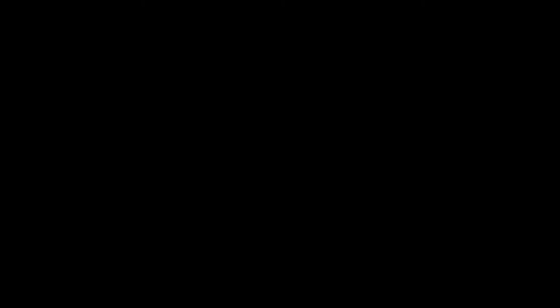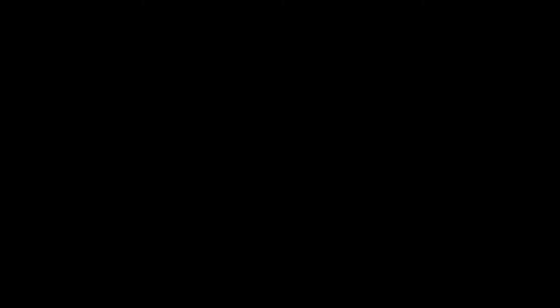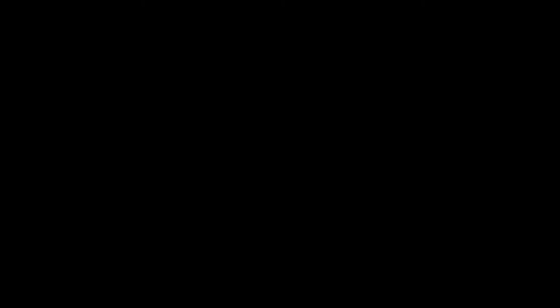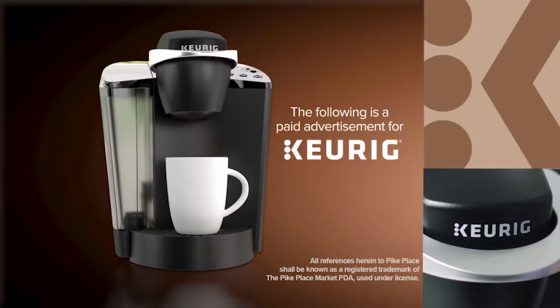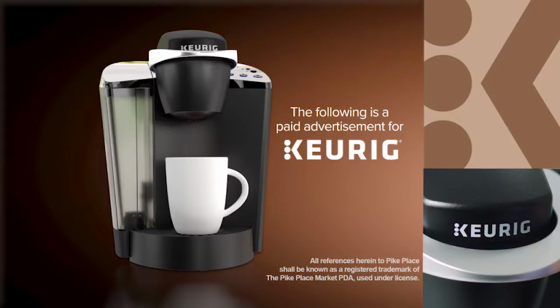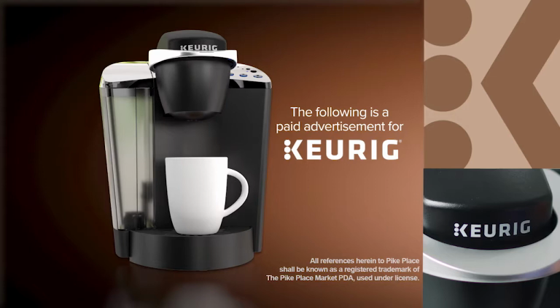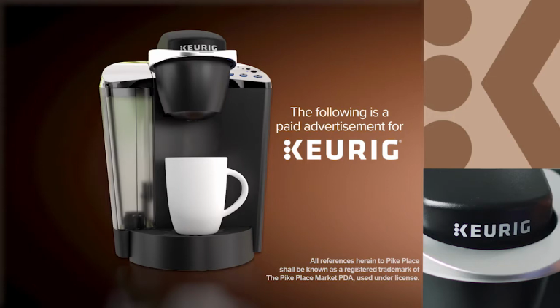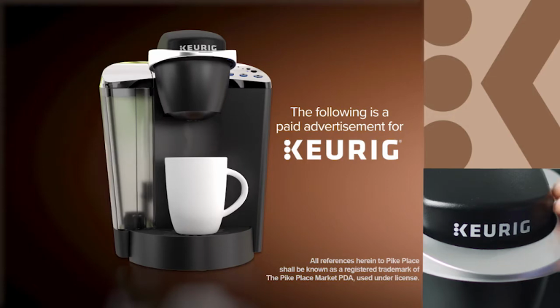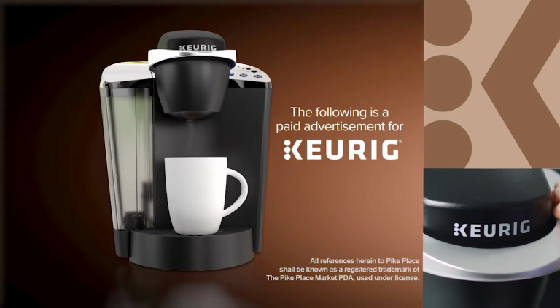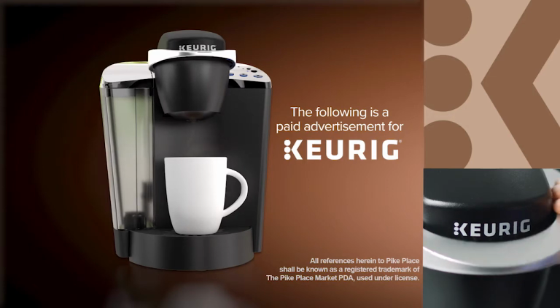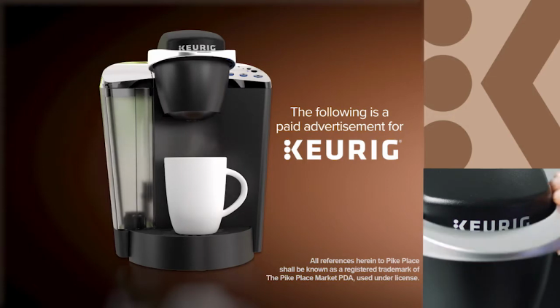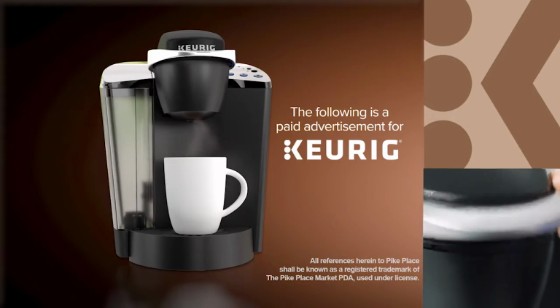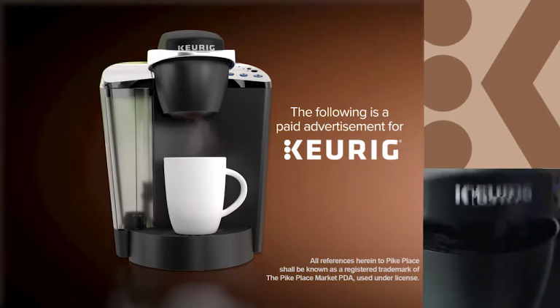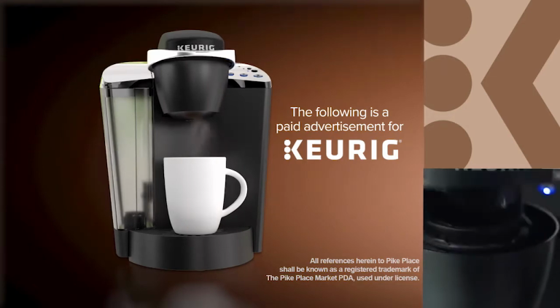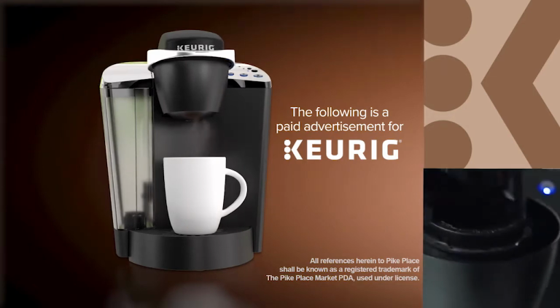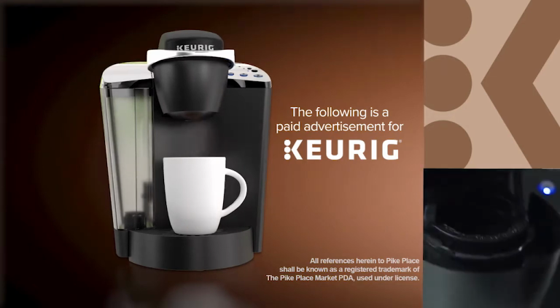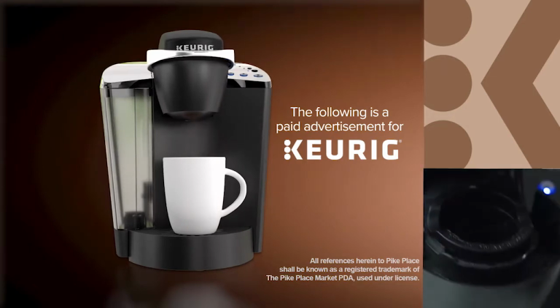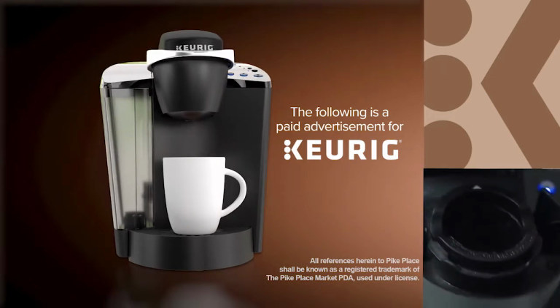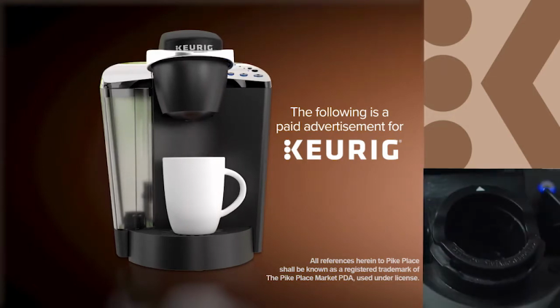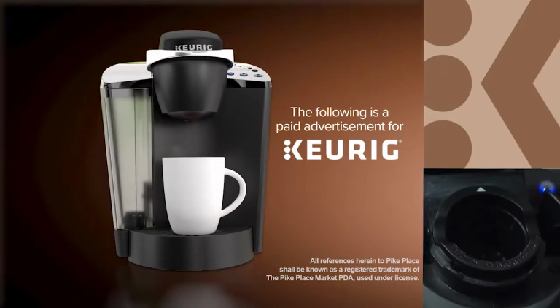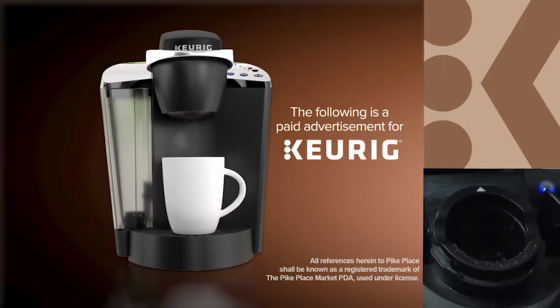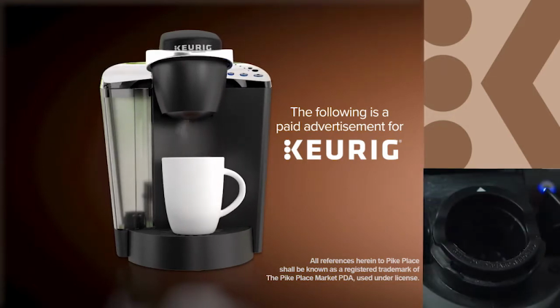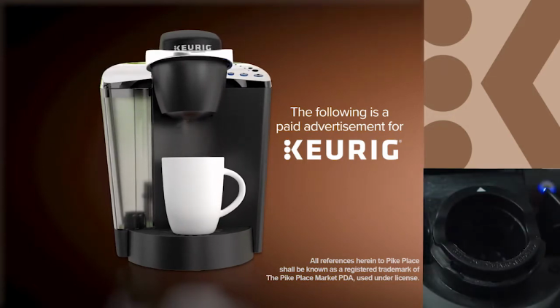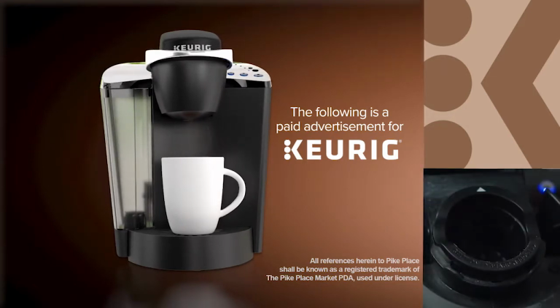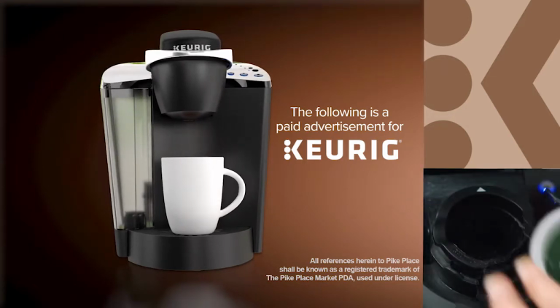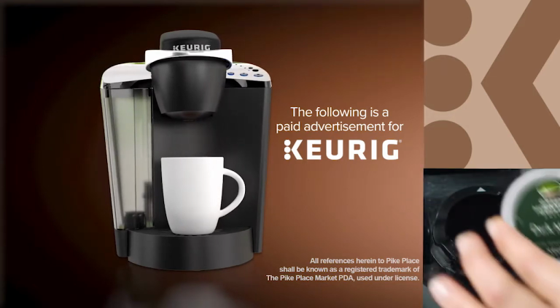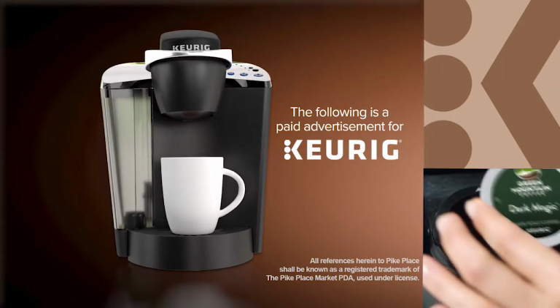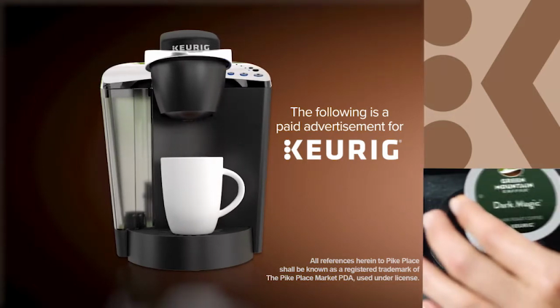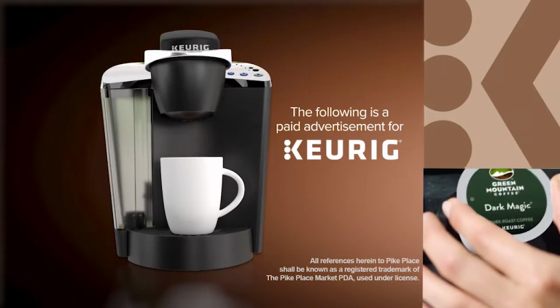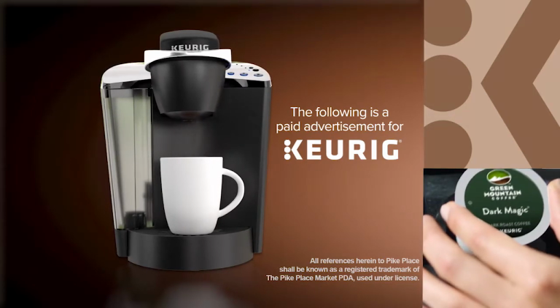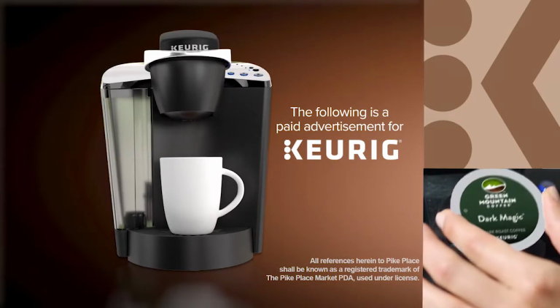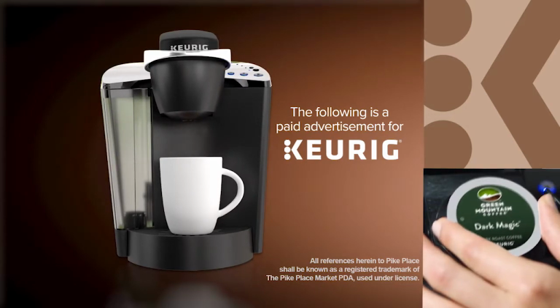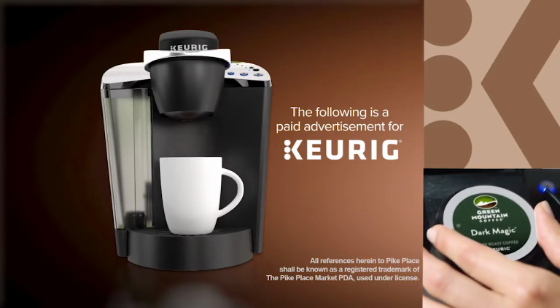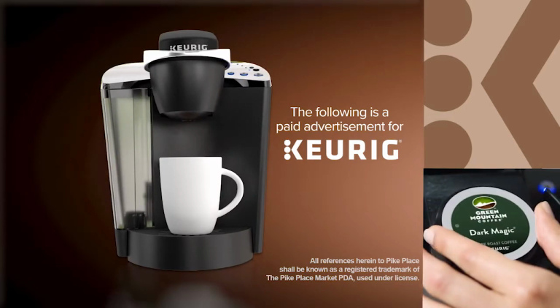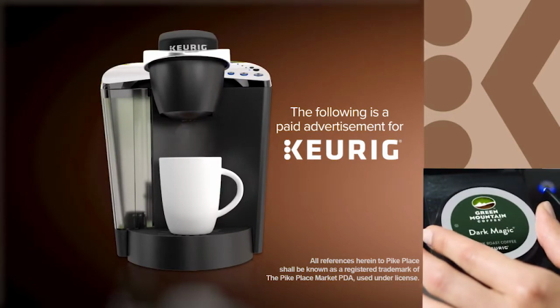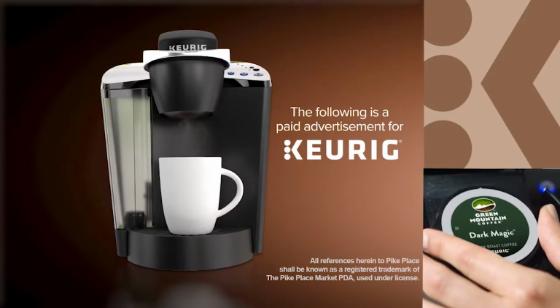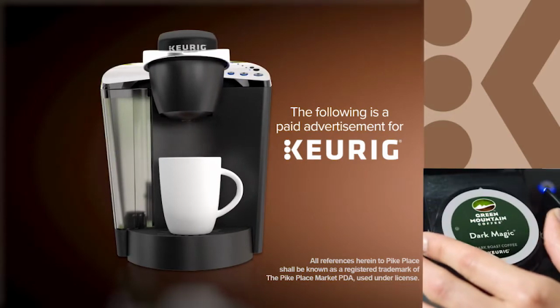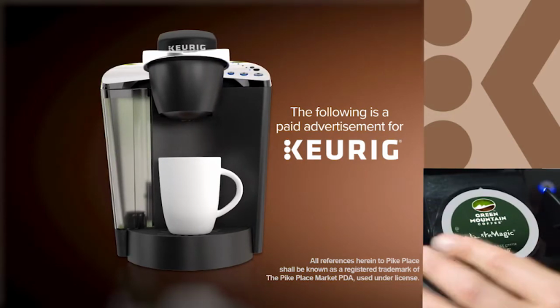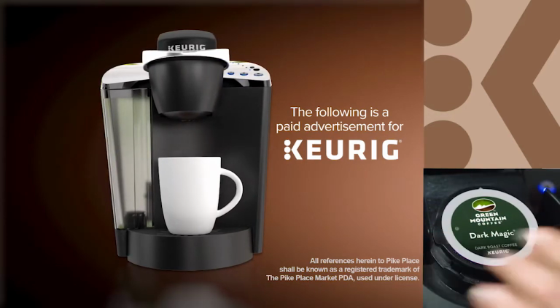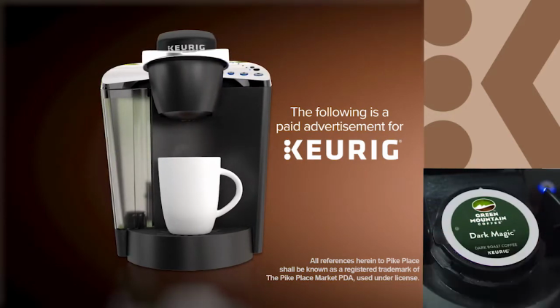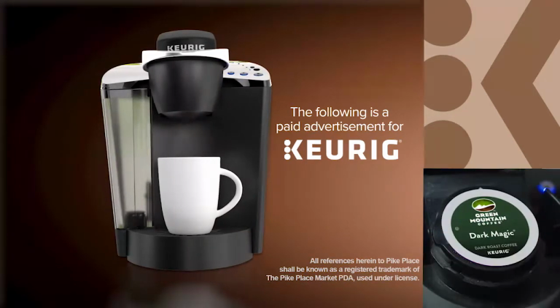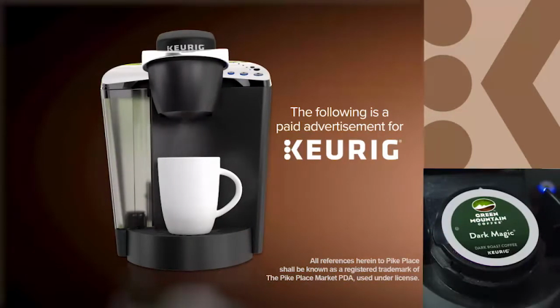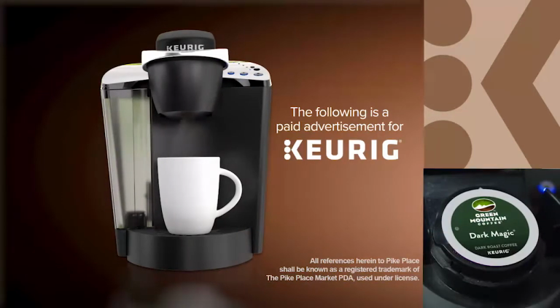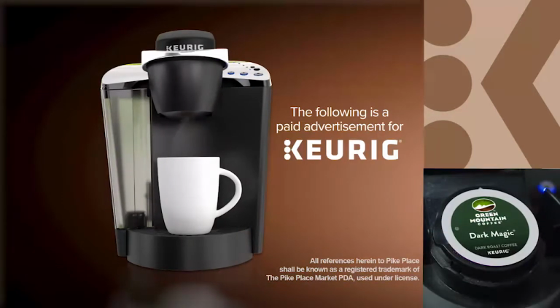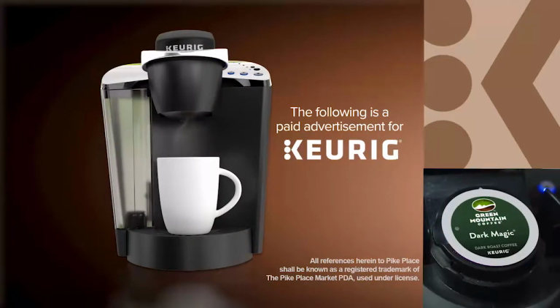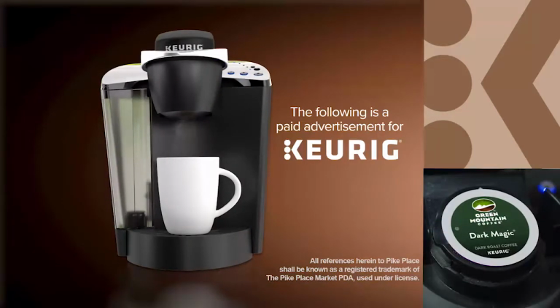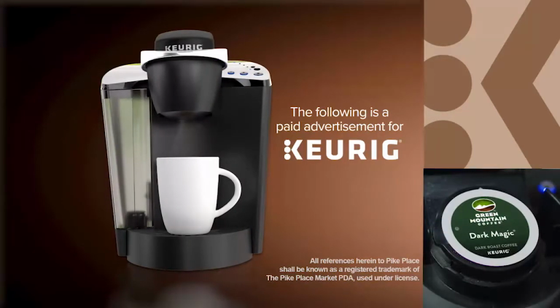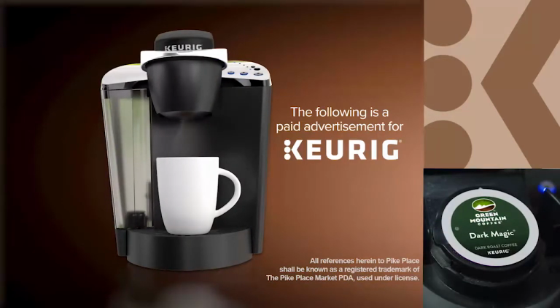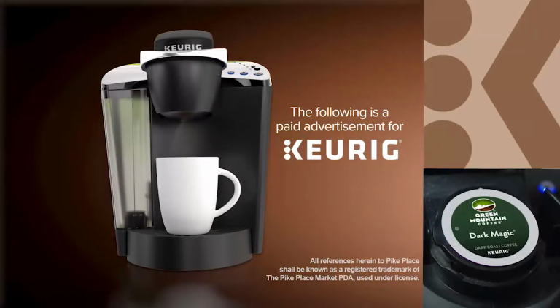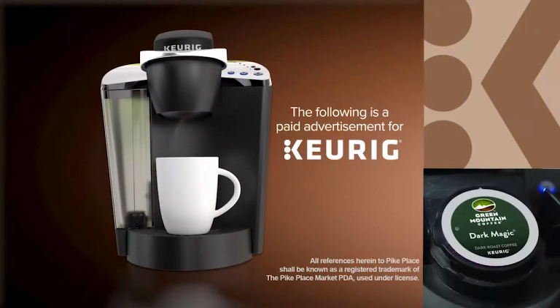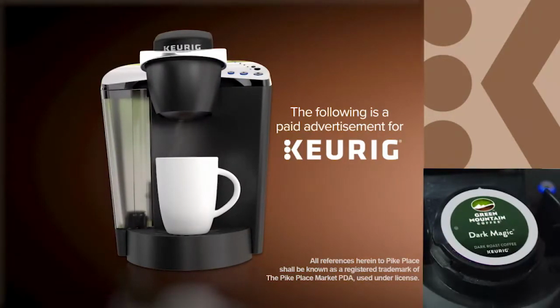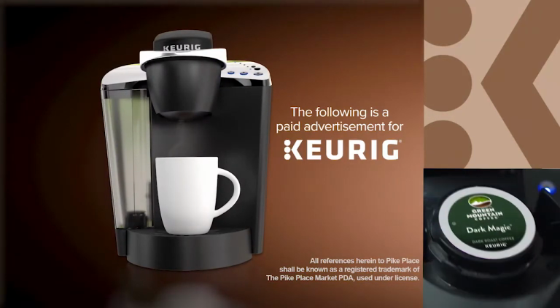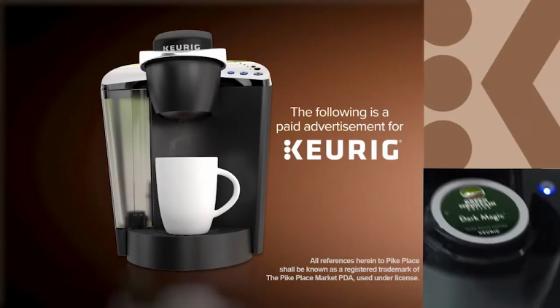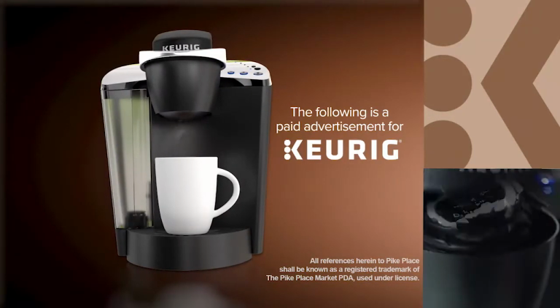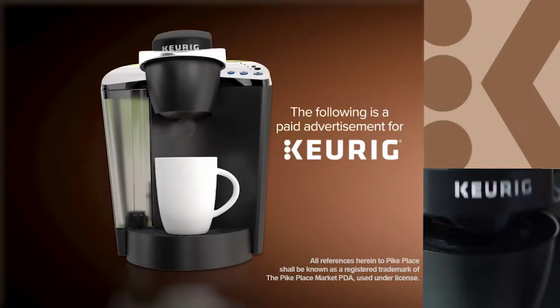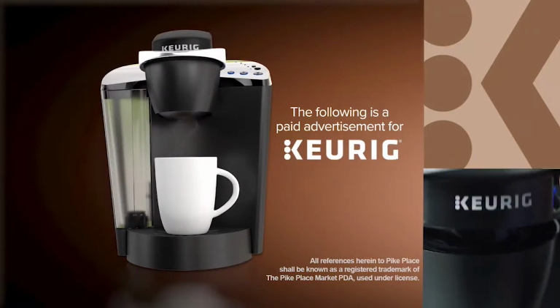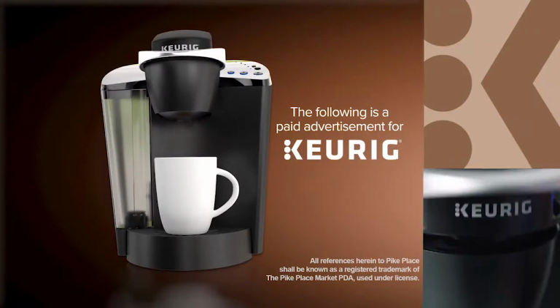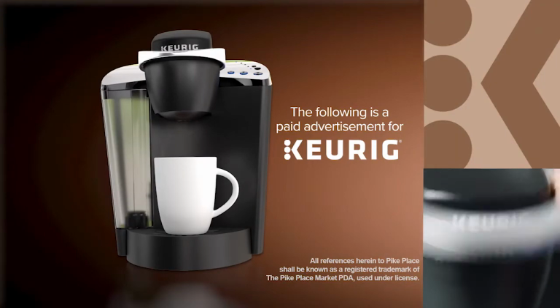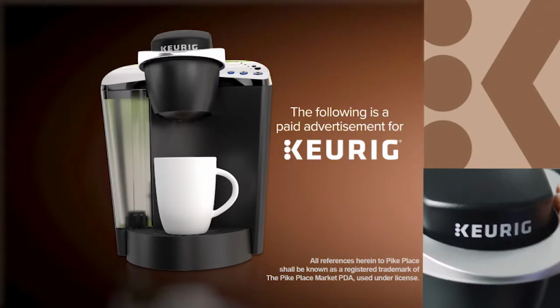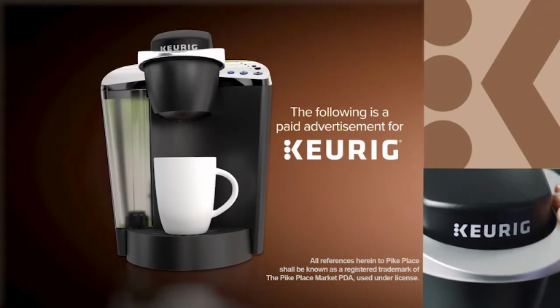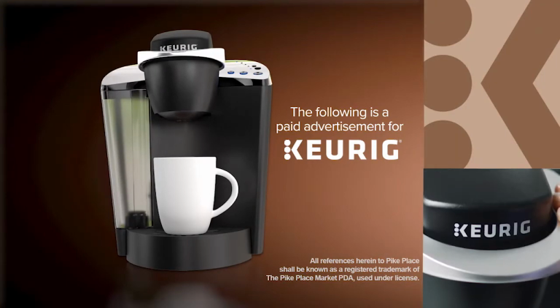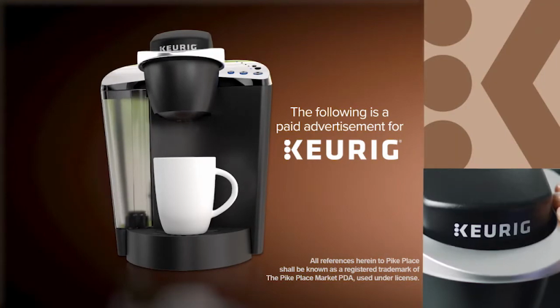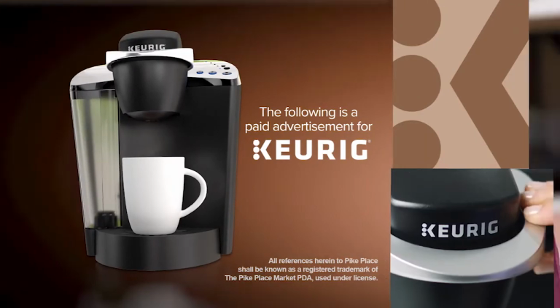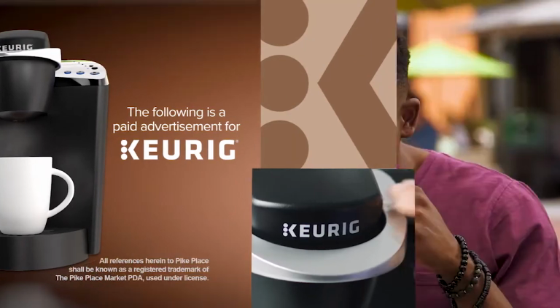The following is a paid advertisement for the one-of-a-kind Keurig brewer revolutionizing the way you brew and enjoy coffee.